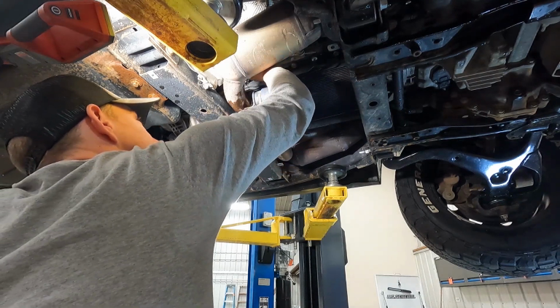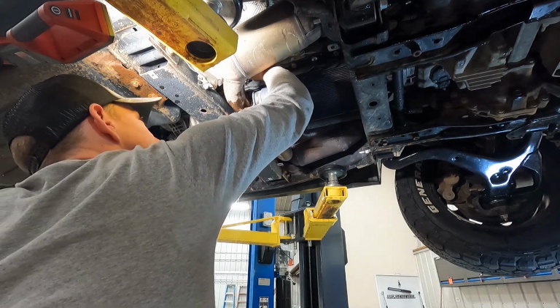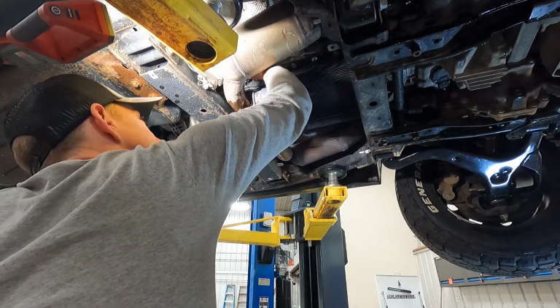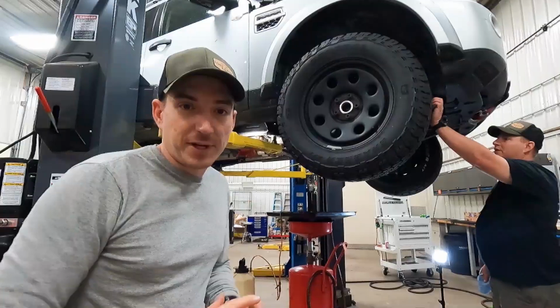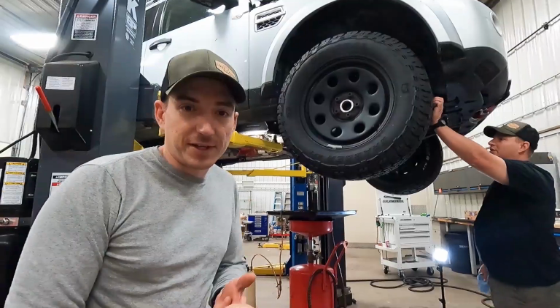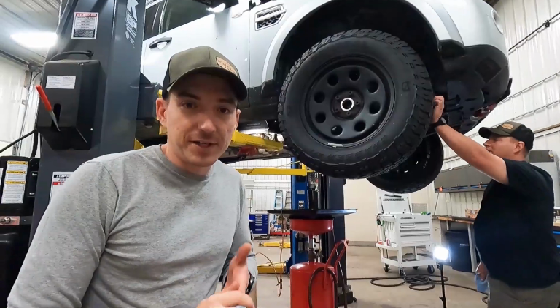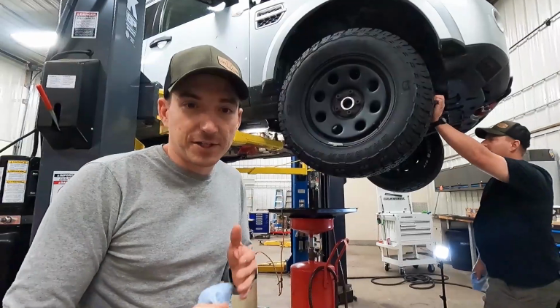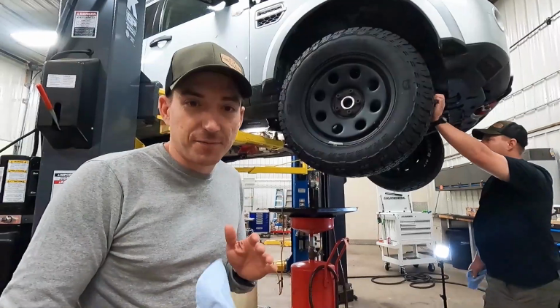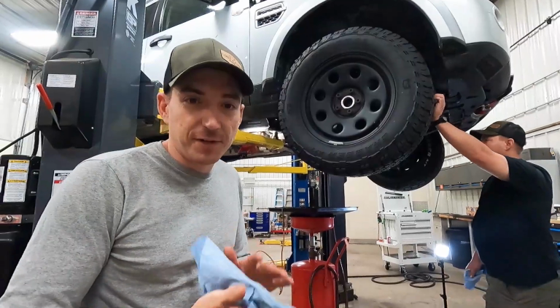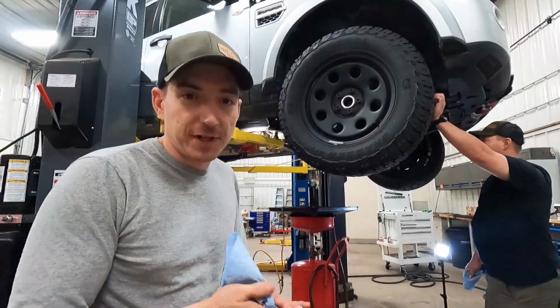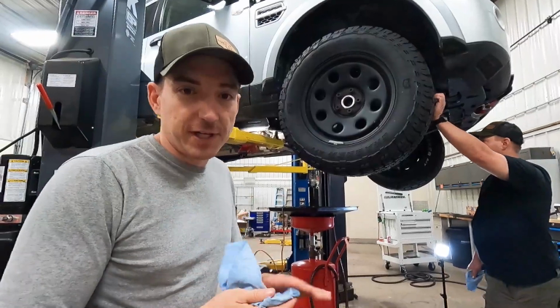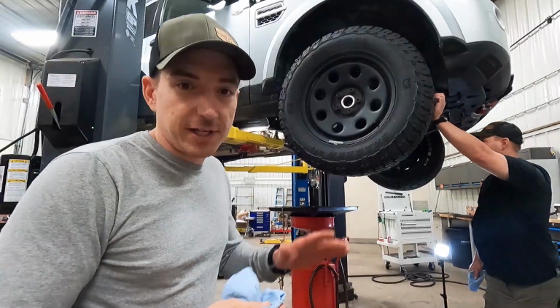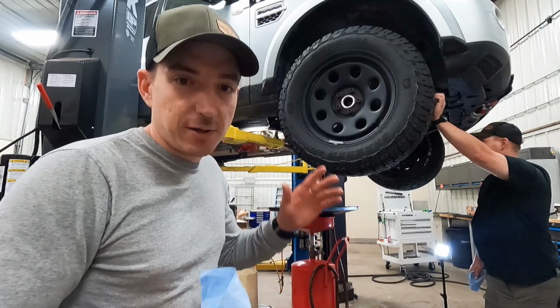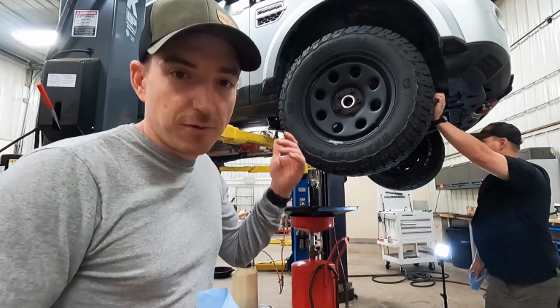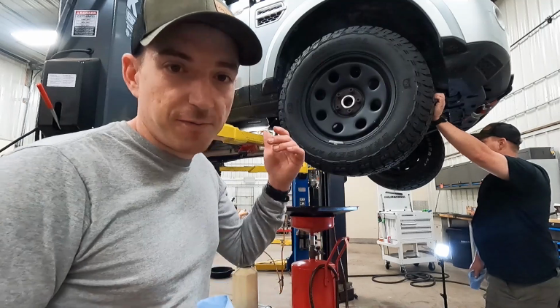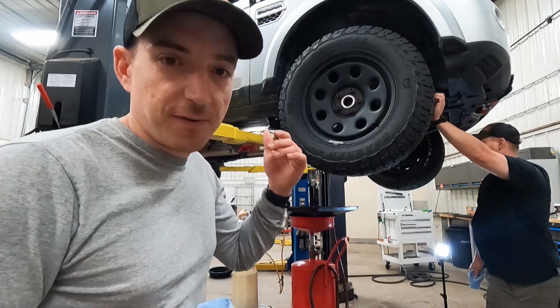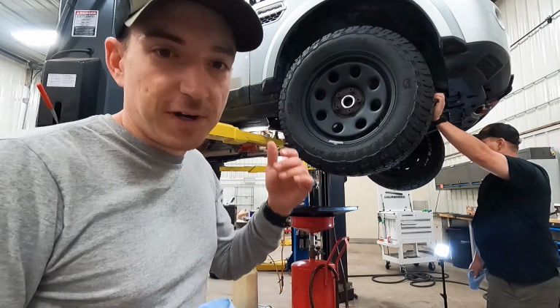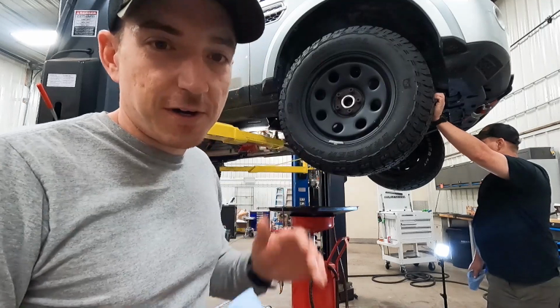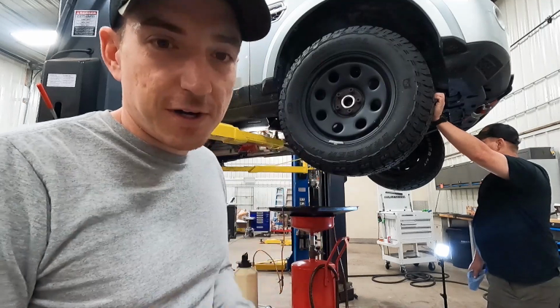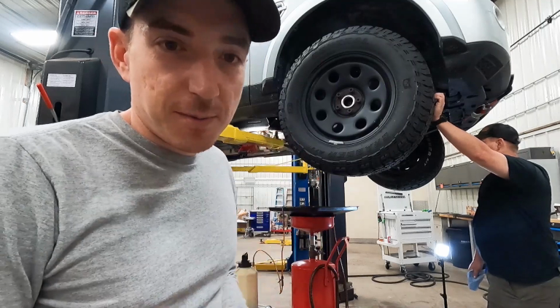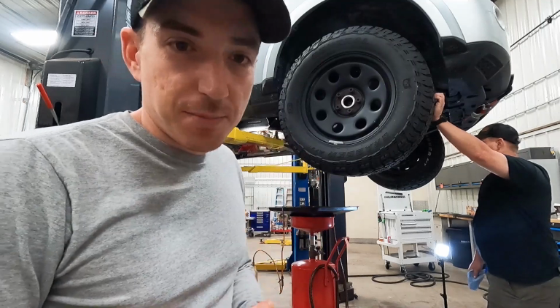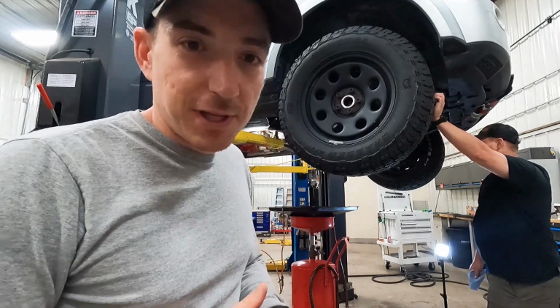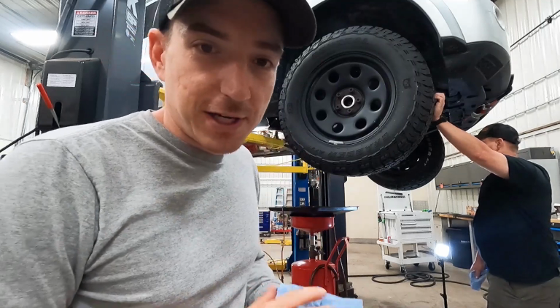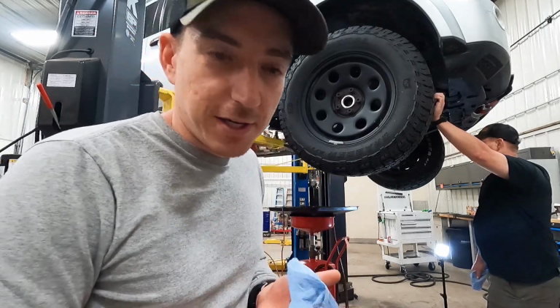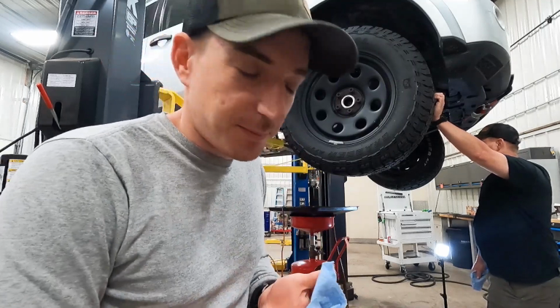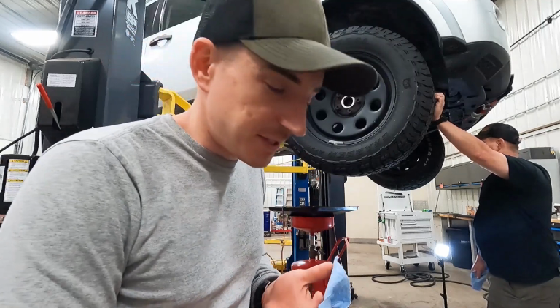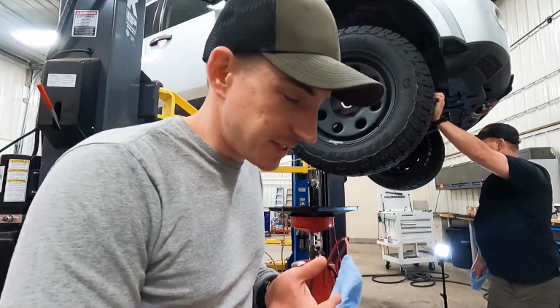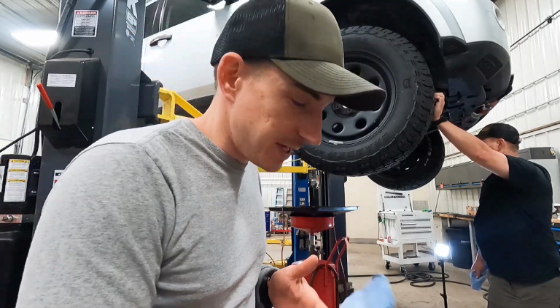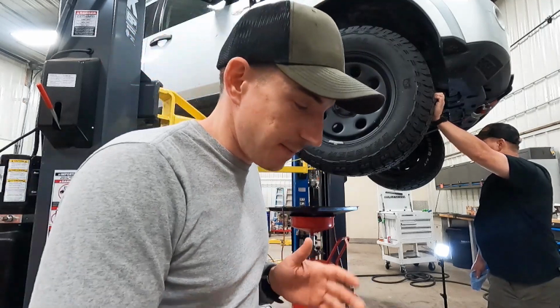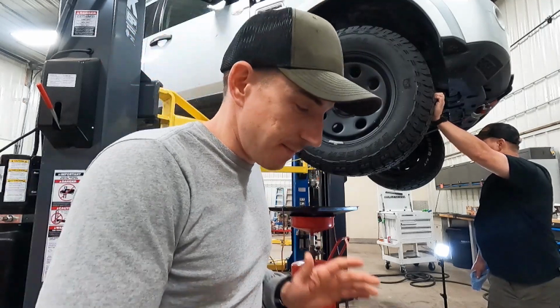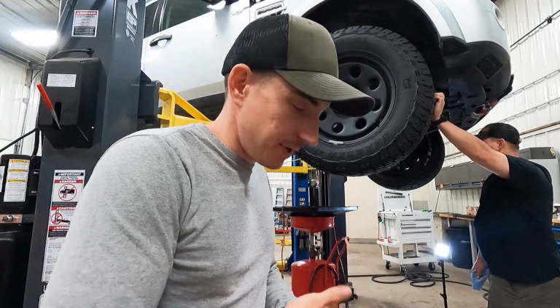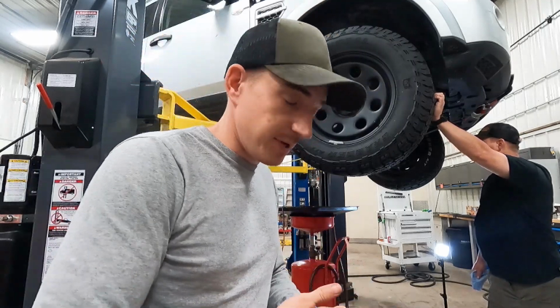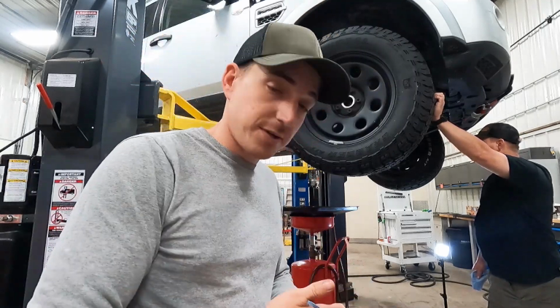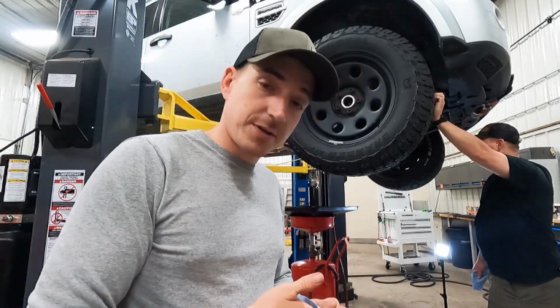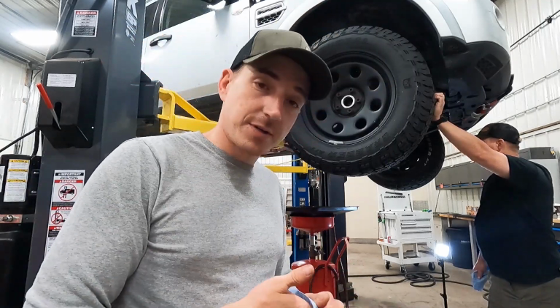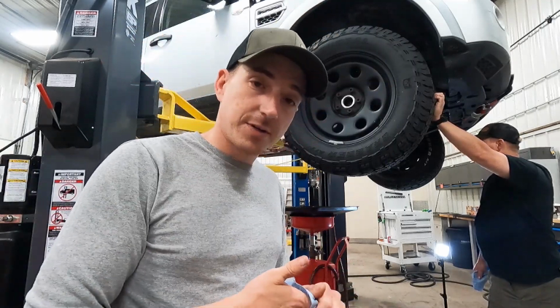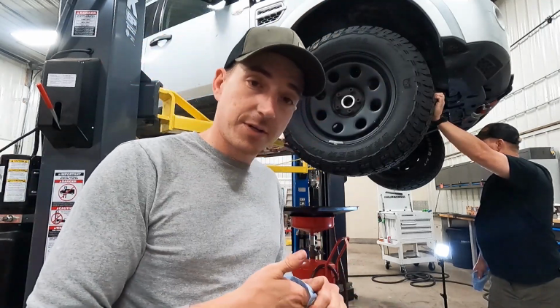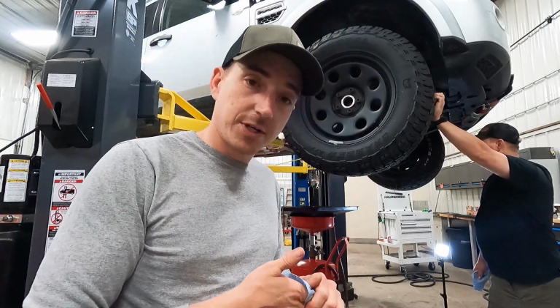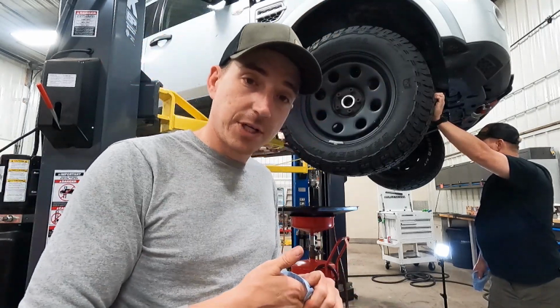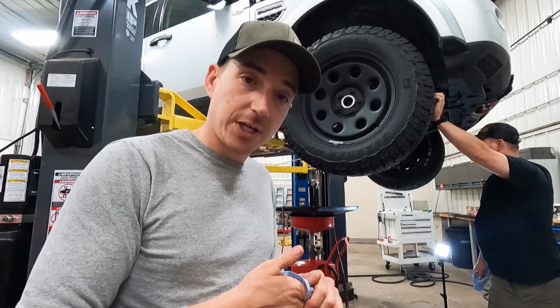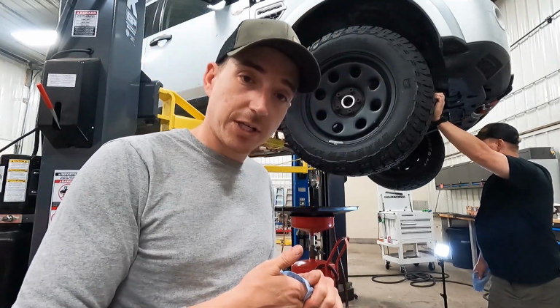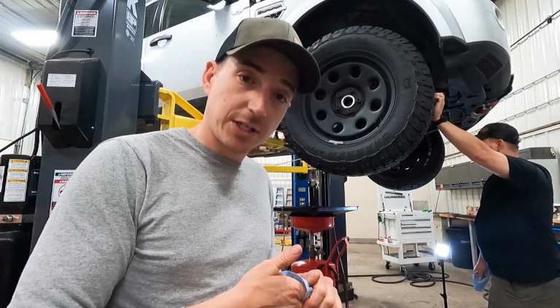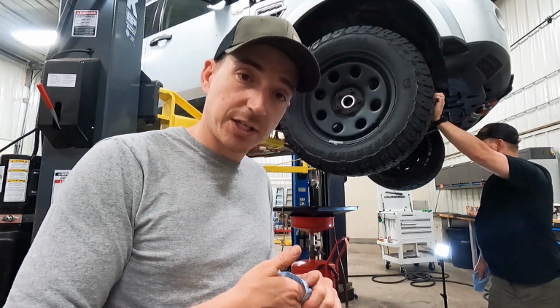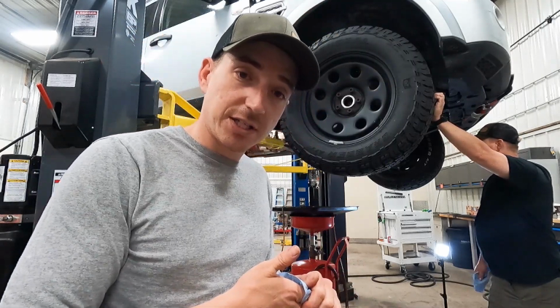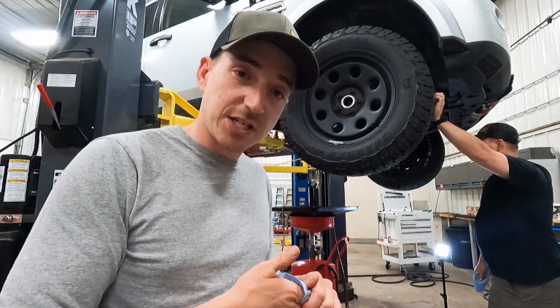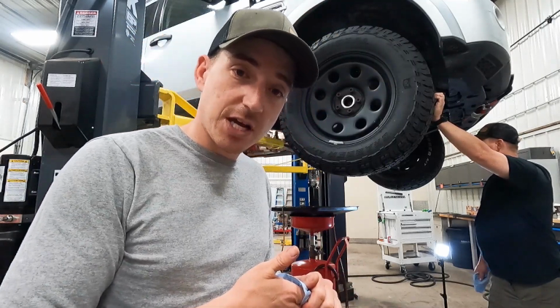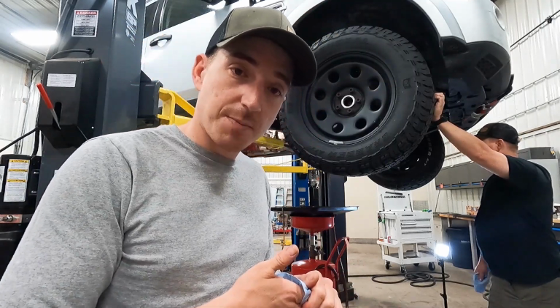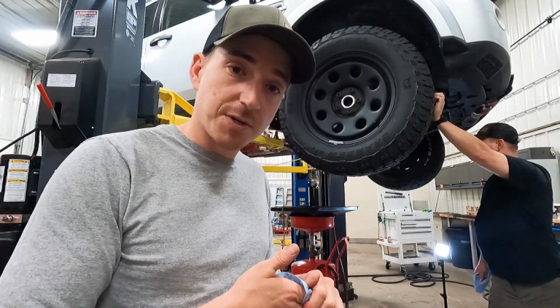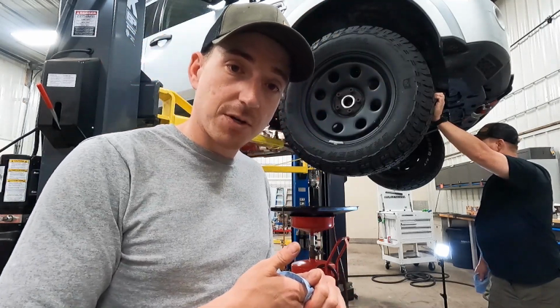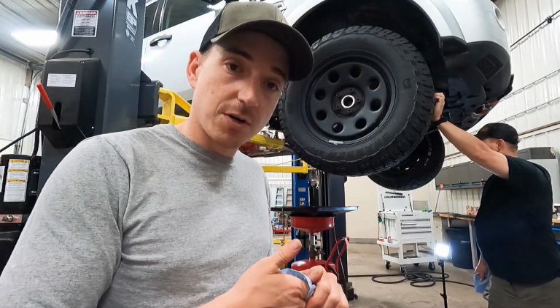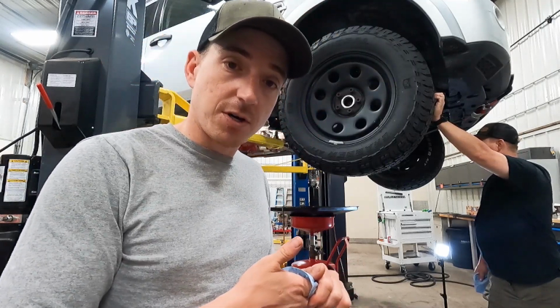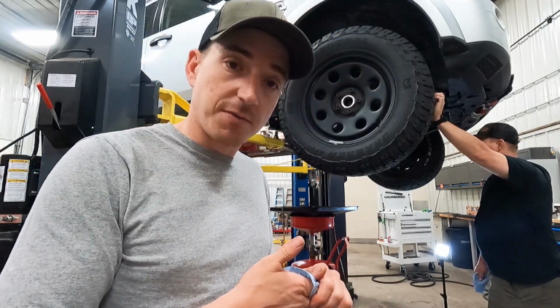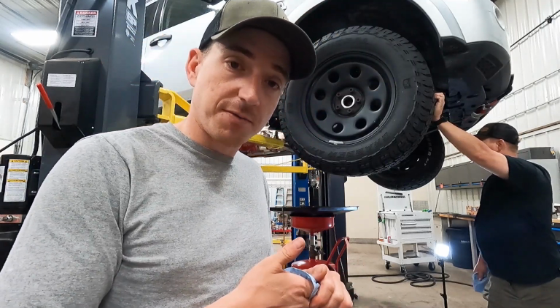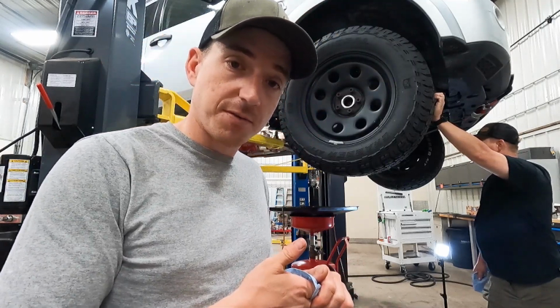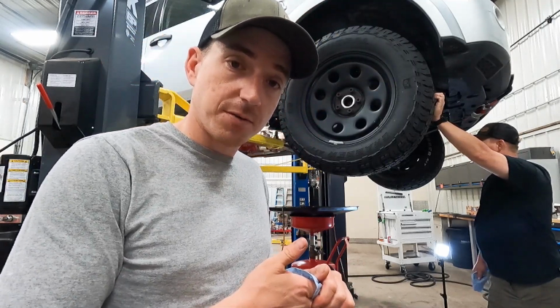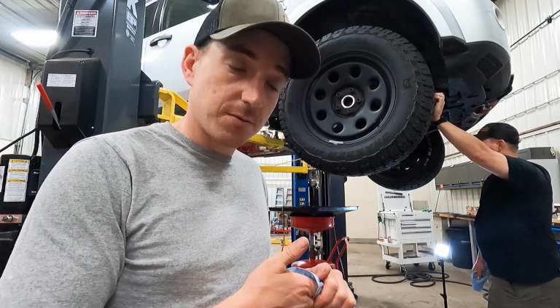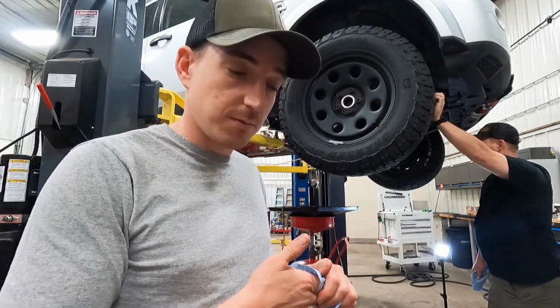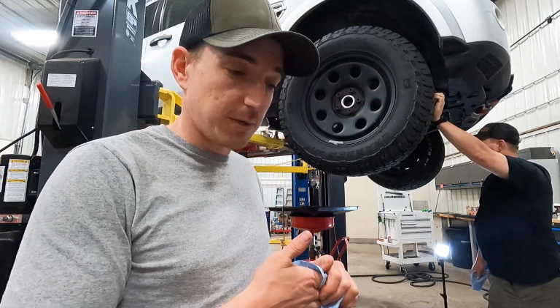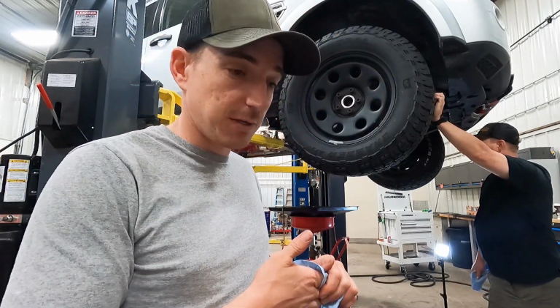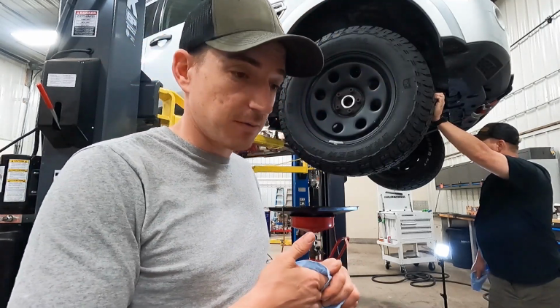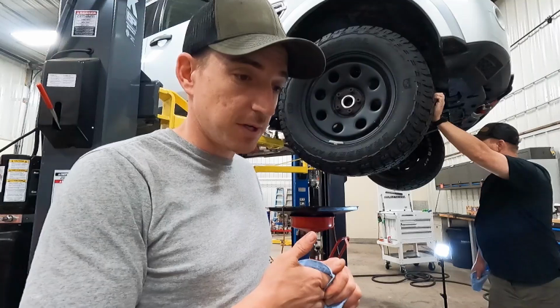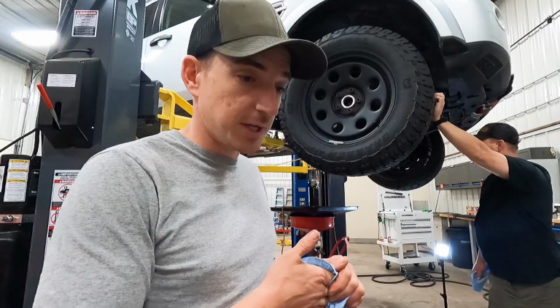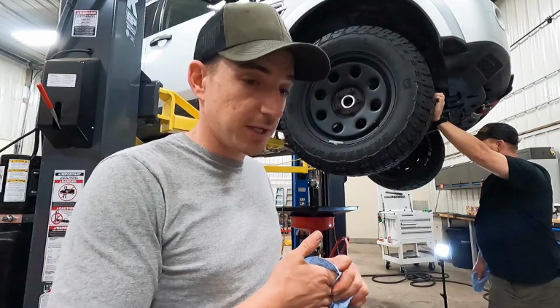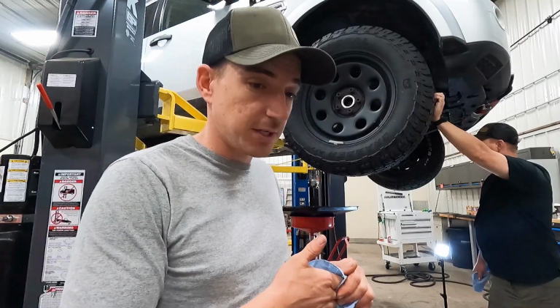Got the initial fill in — now we'll fire it up, let it get up to temp, and get it topped off while running.